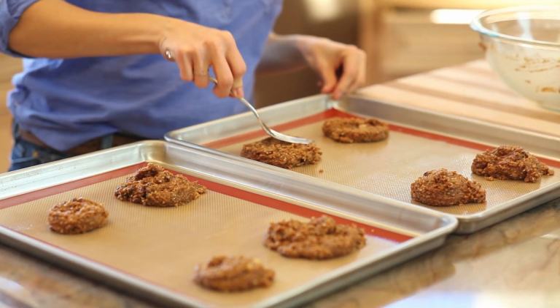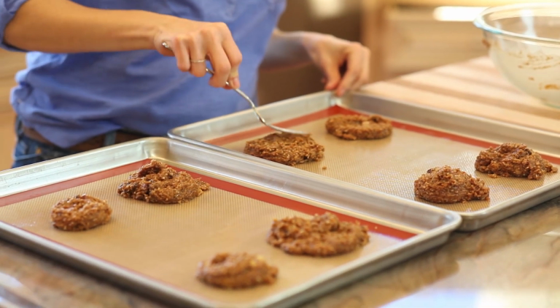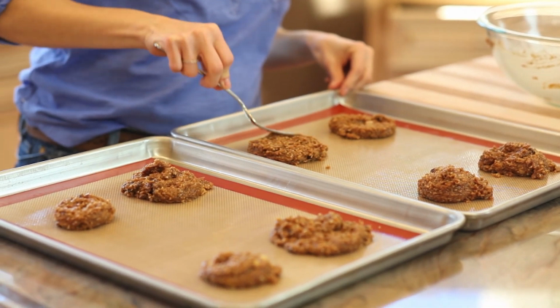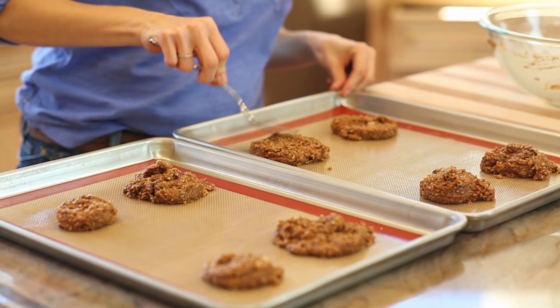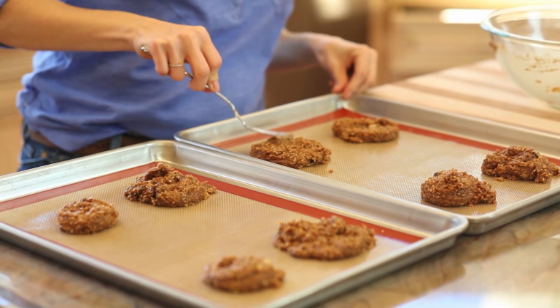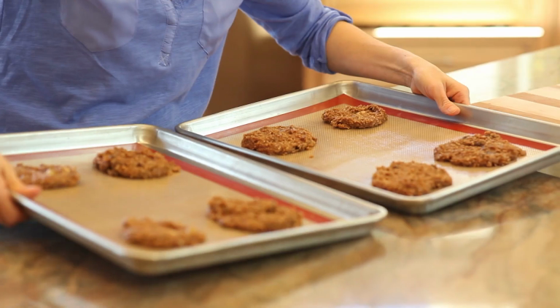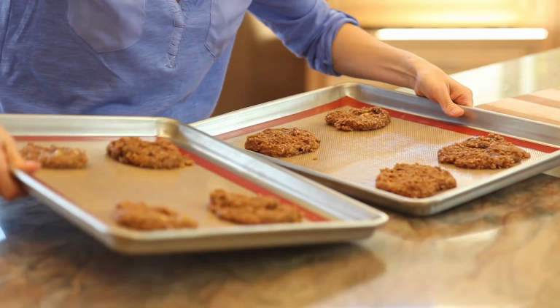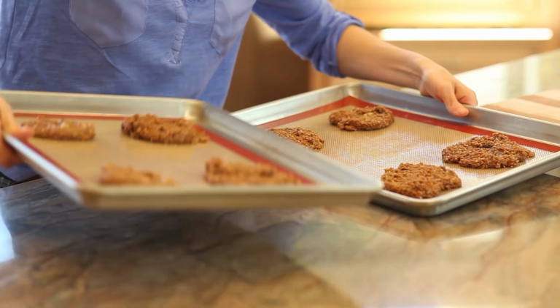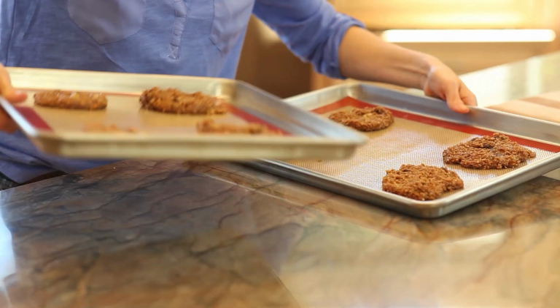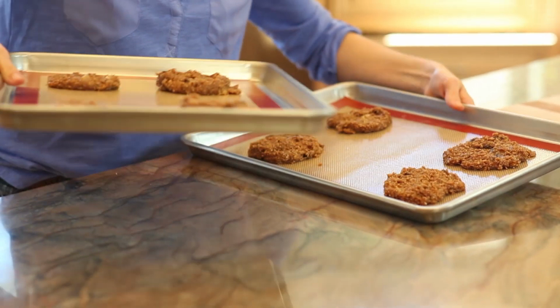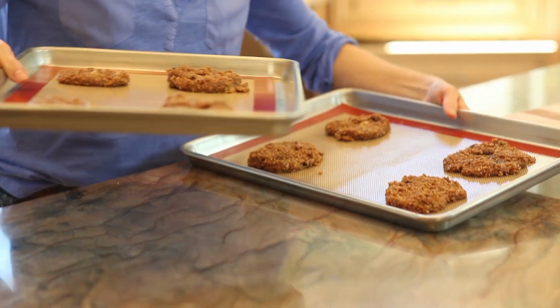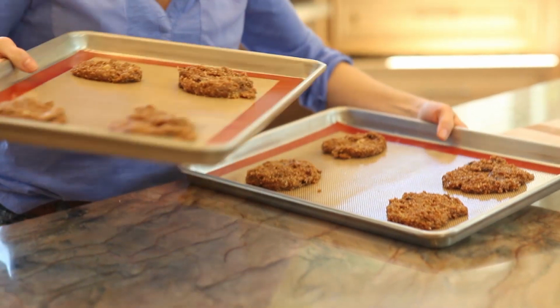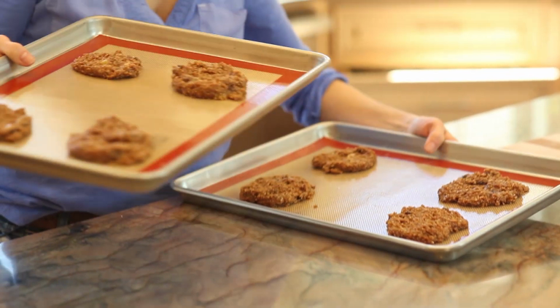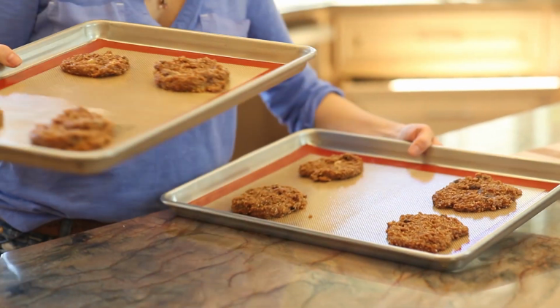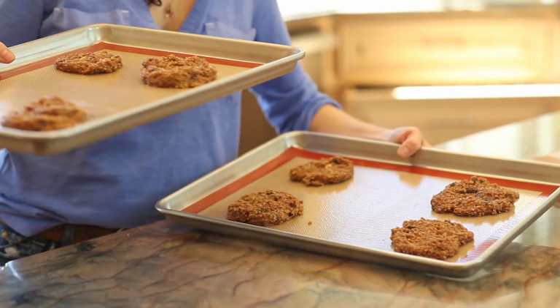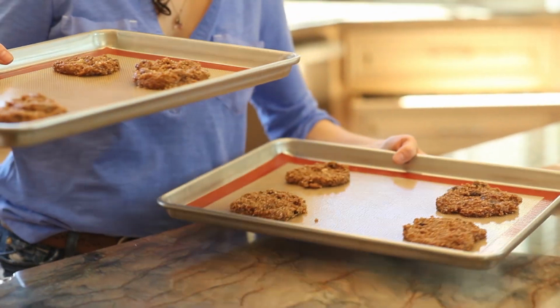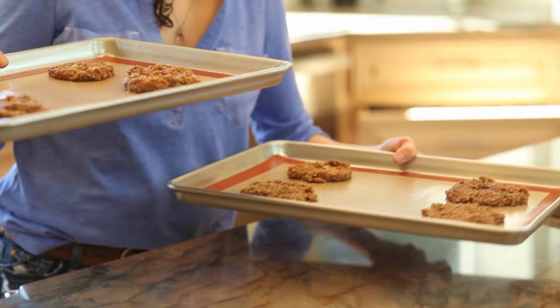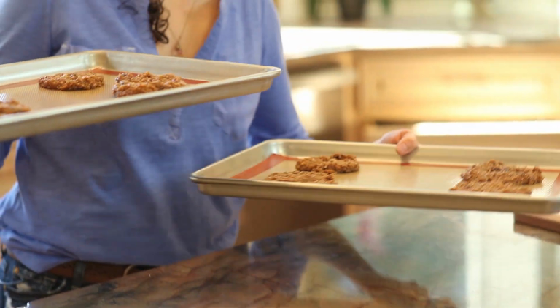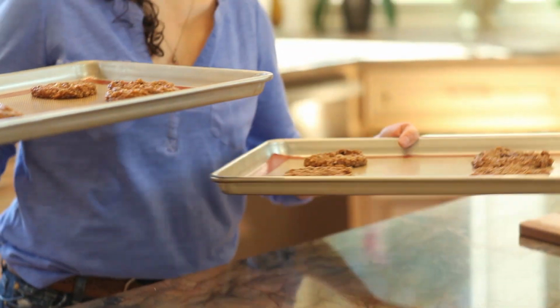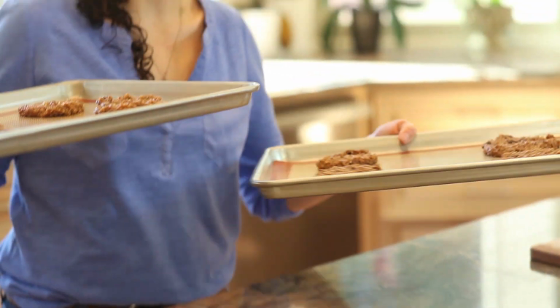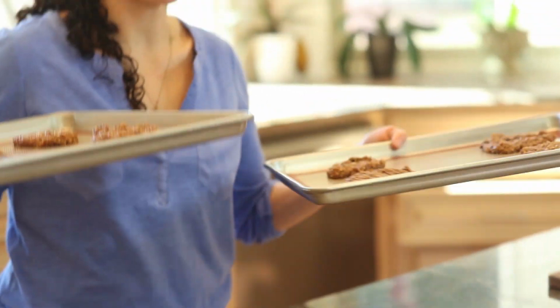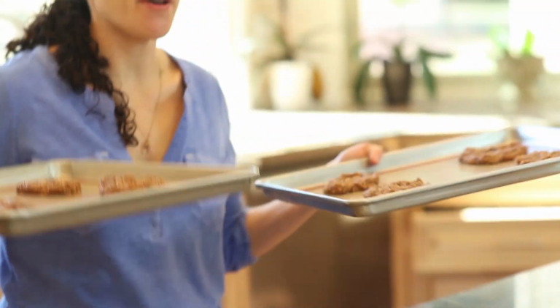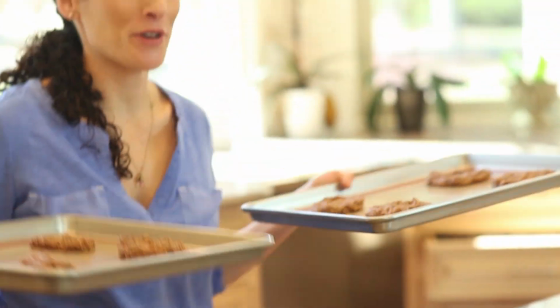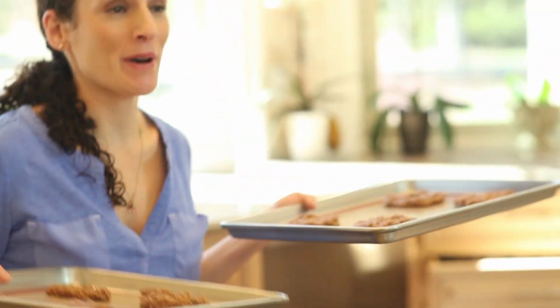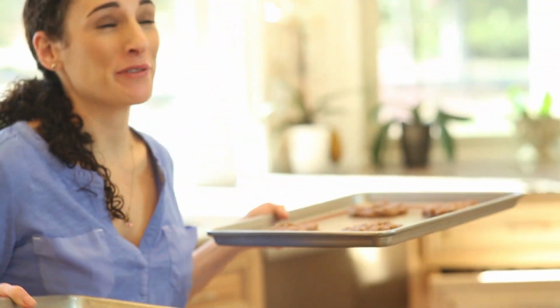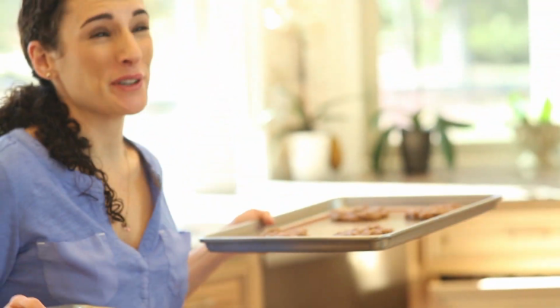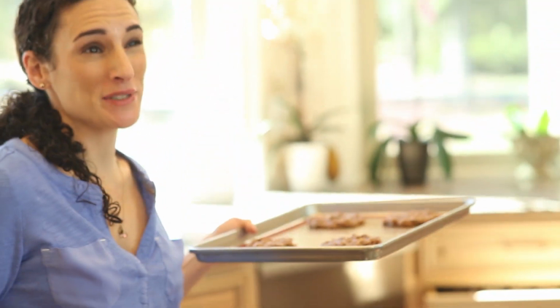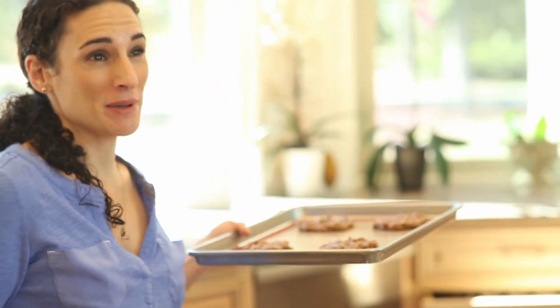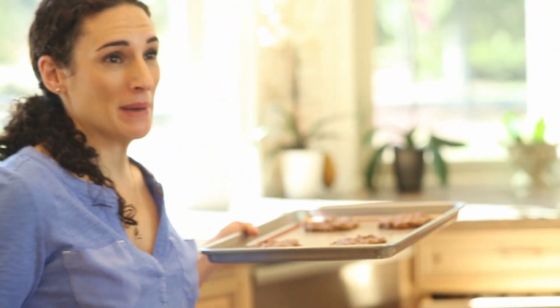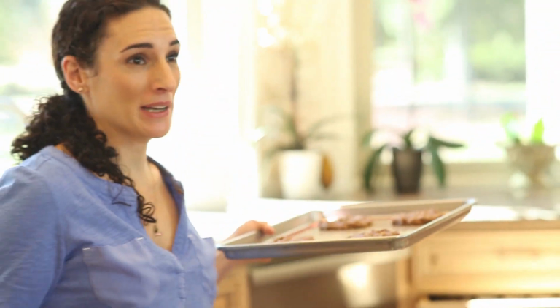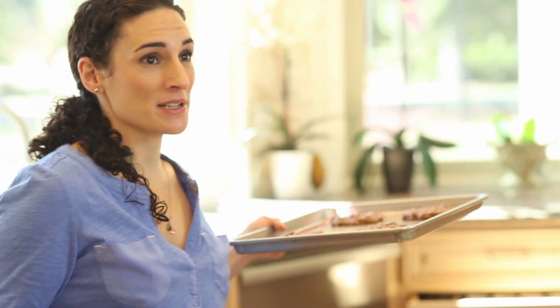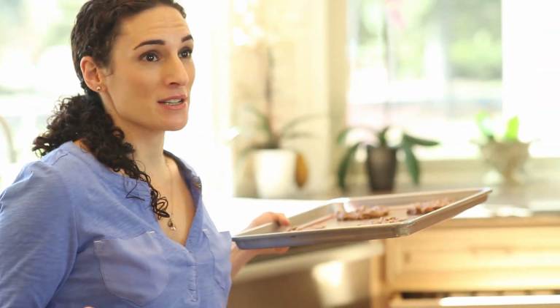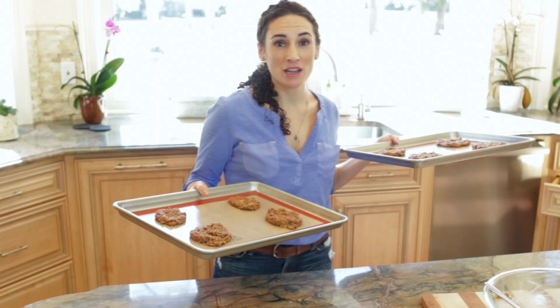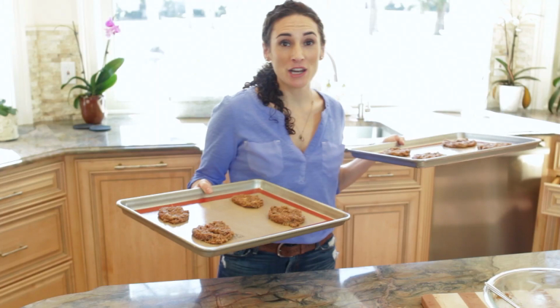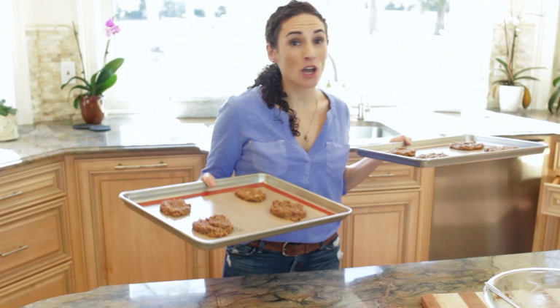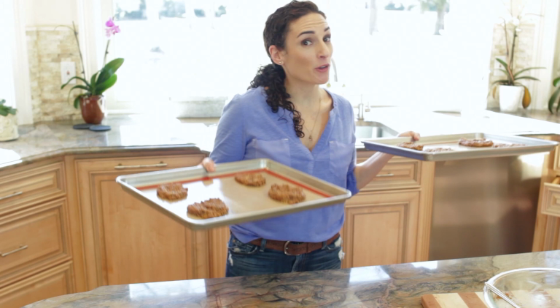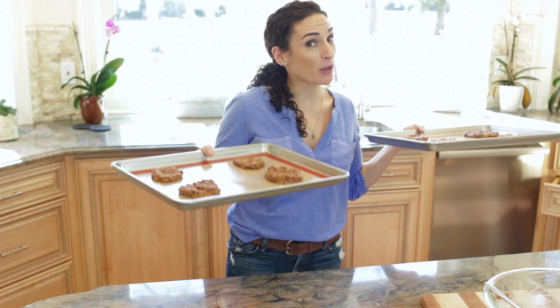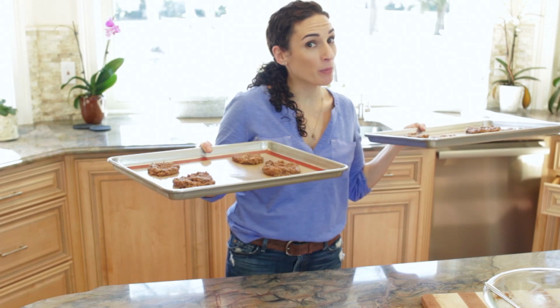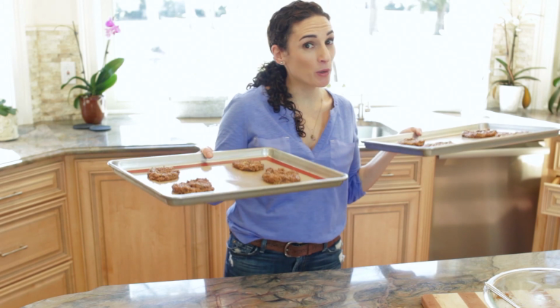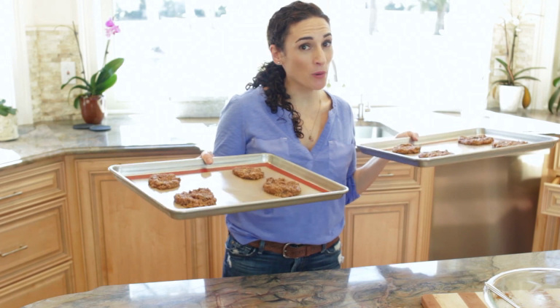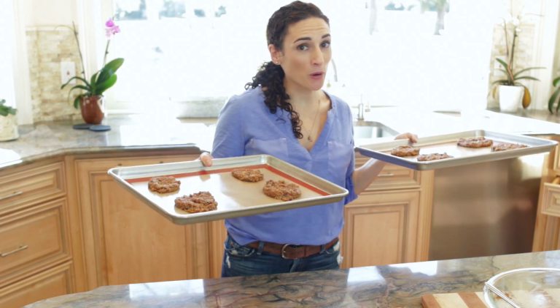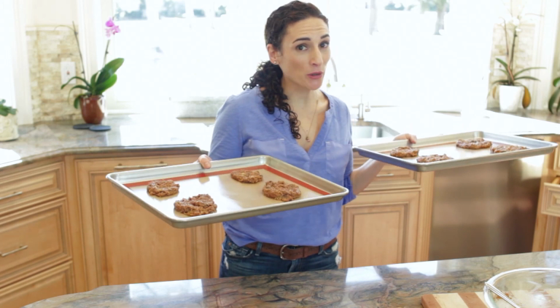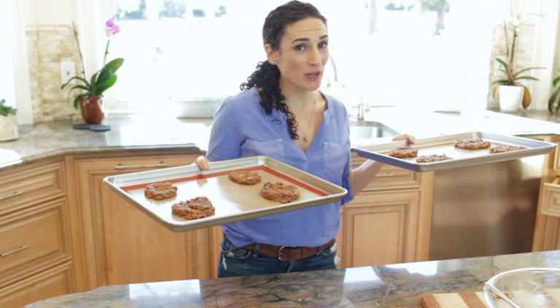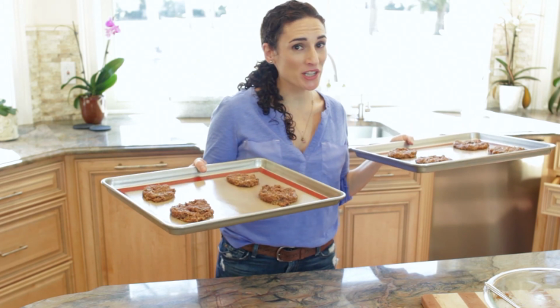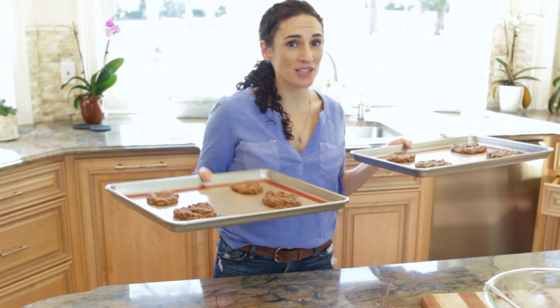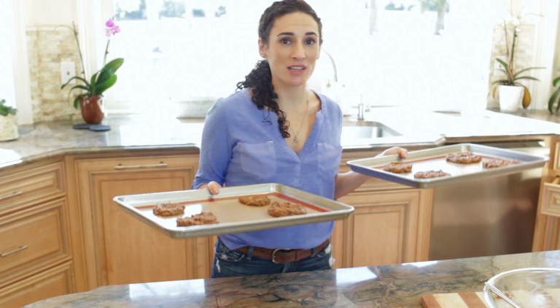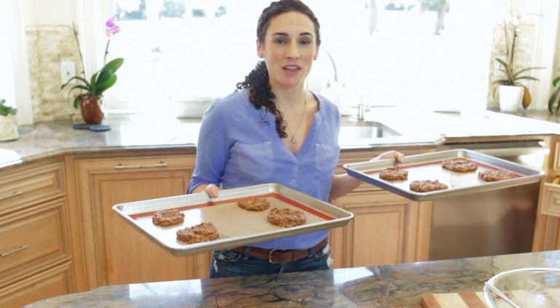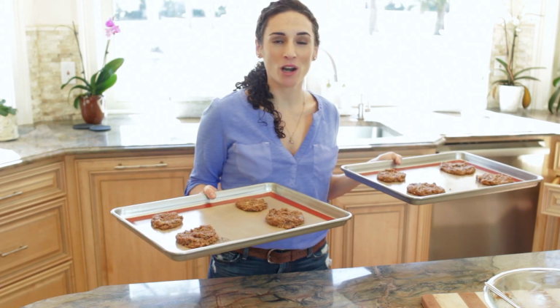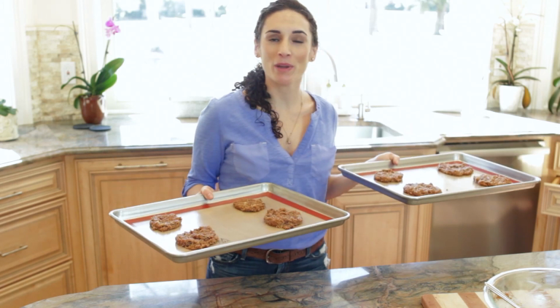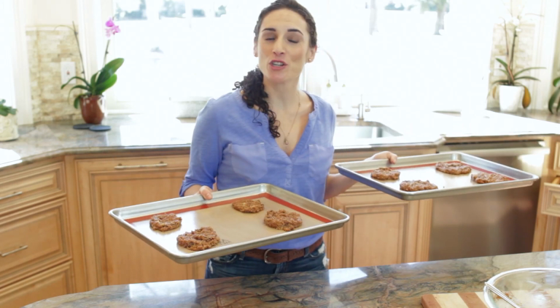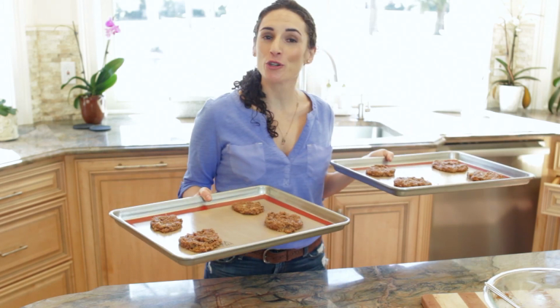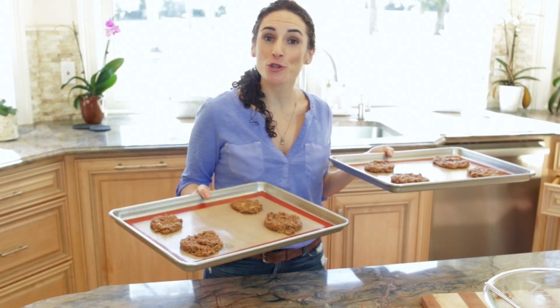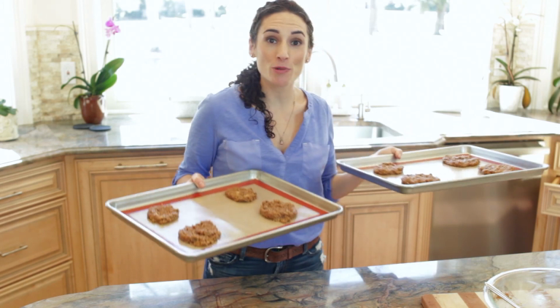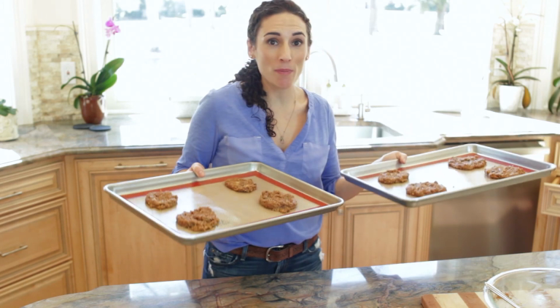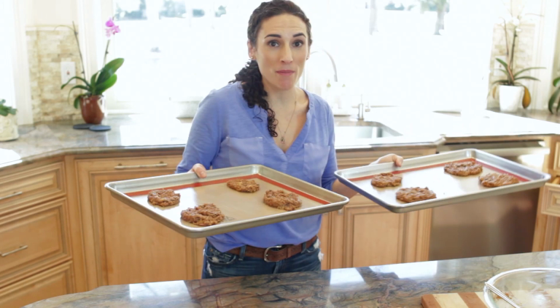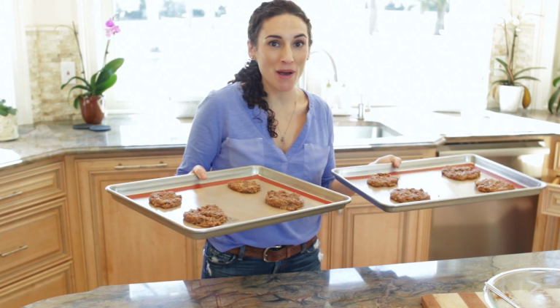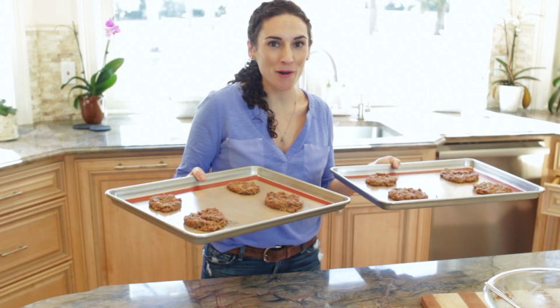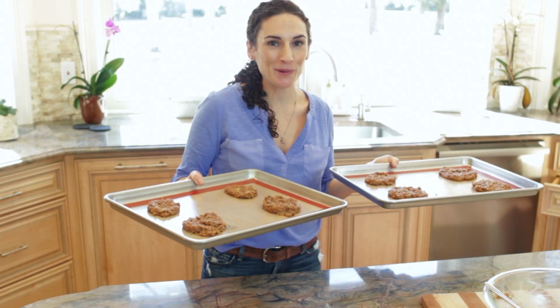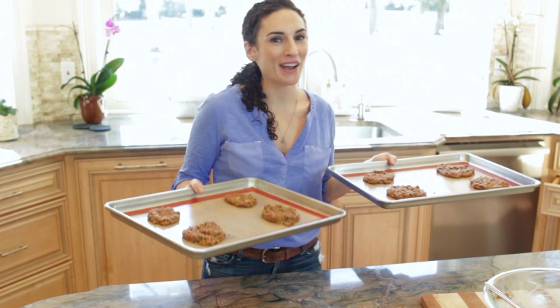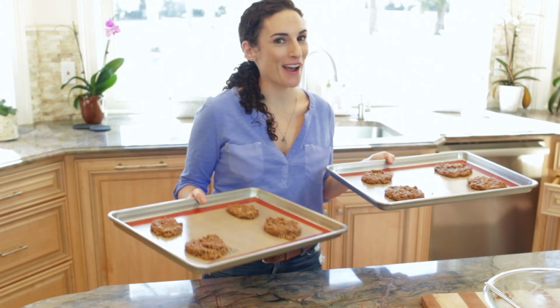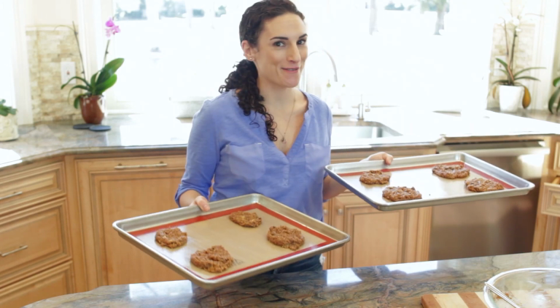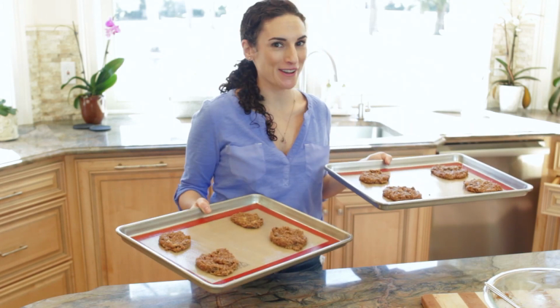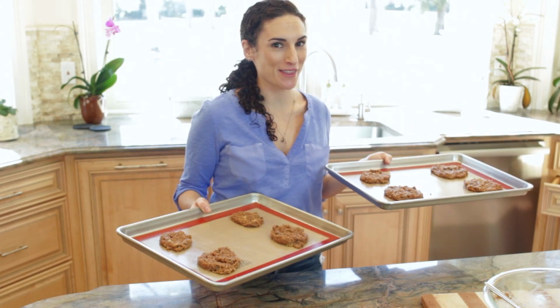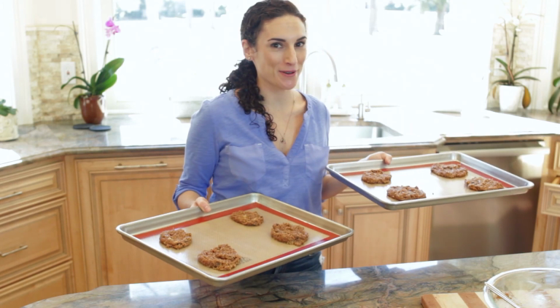In the oven they go, one baking sheet at a time, for about 15 minutes. If you're going to put both cookie sheets in there, make sure you swap them out halfway through.